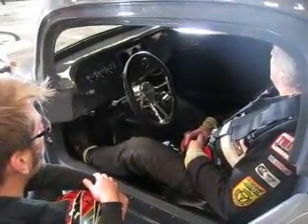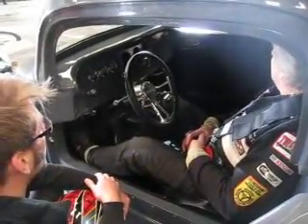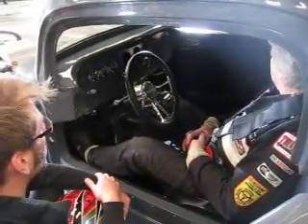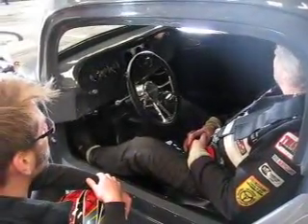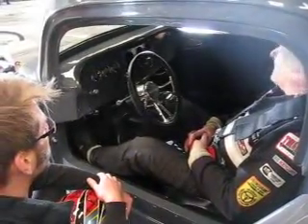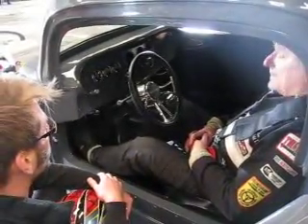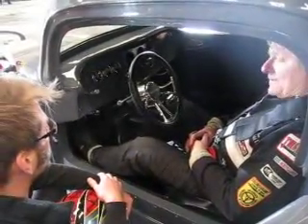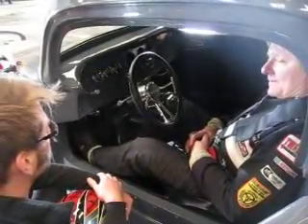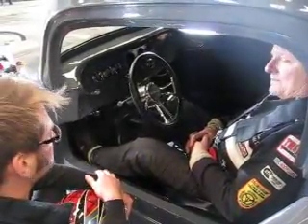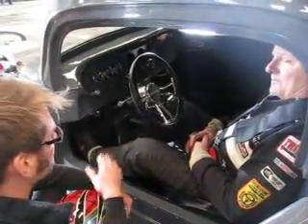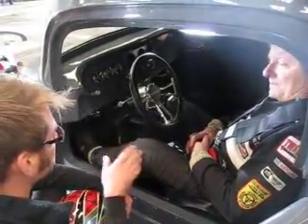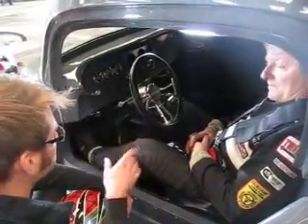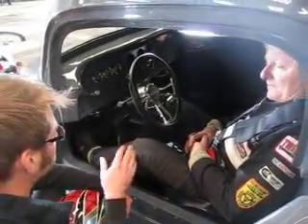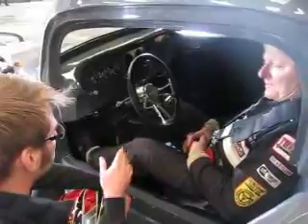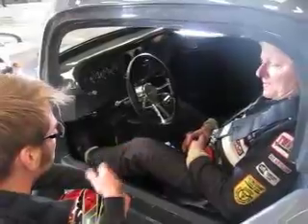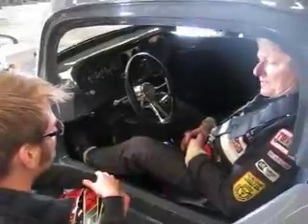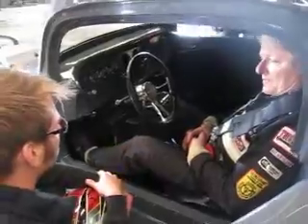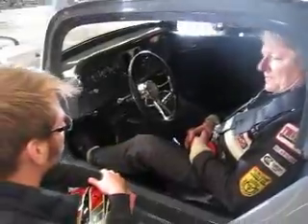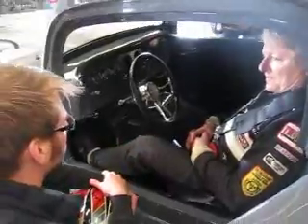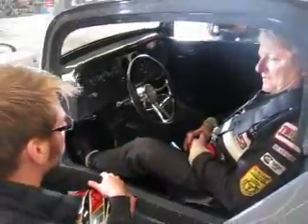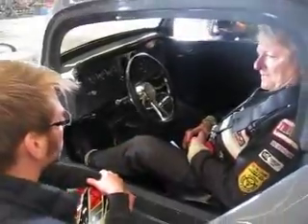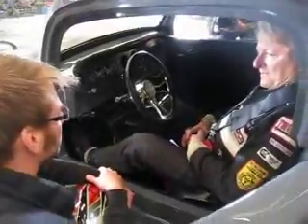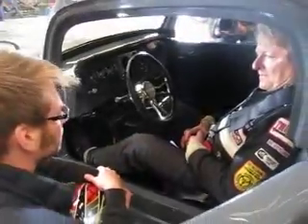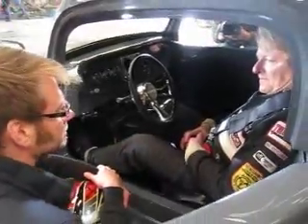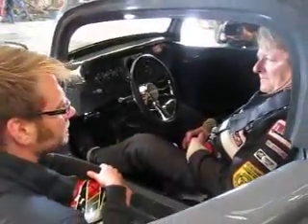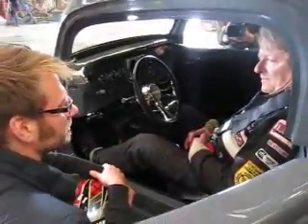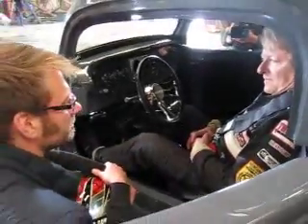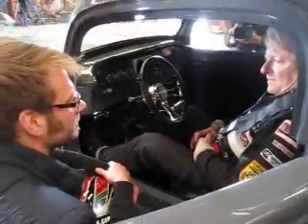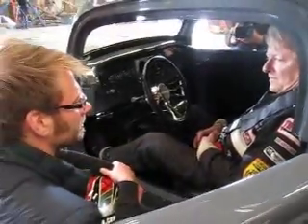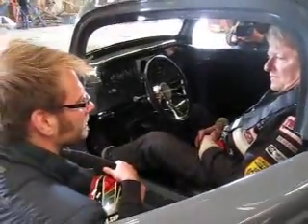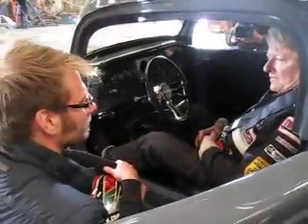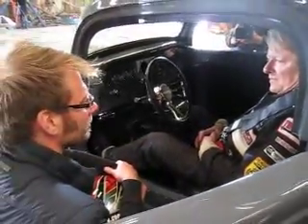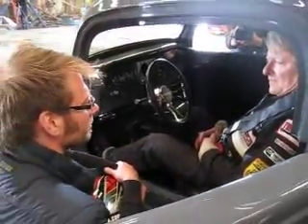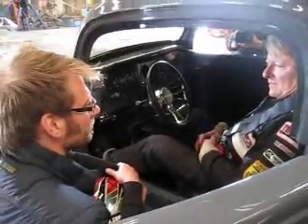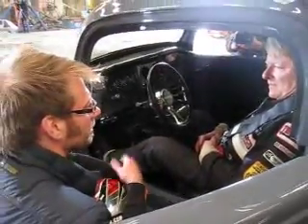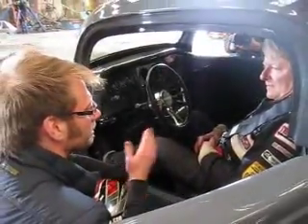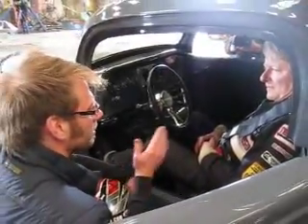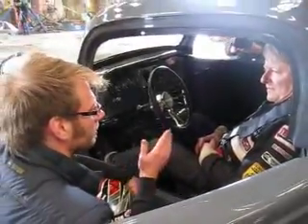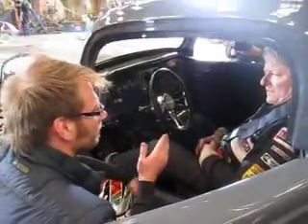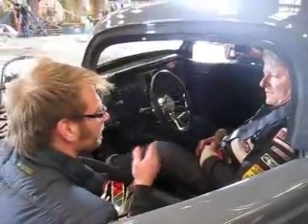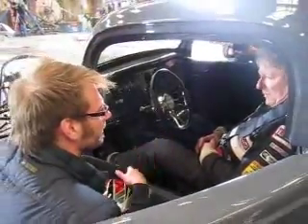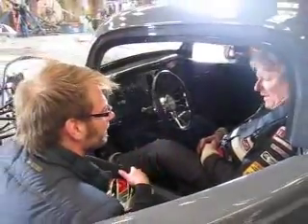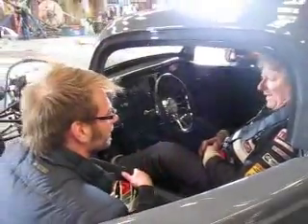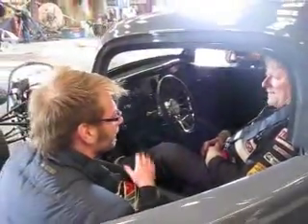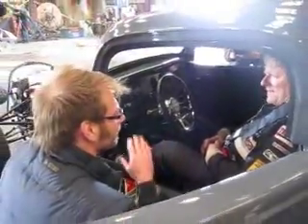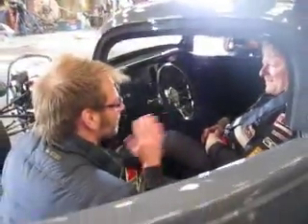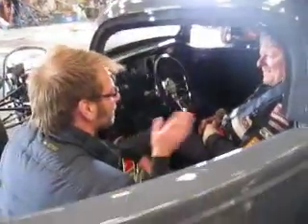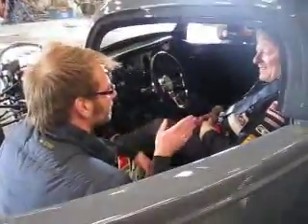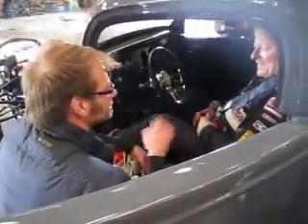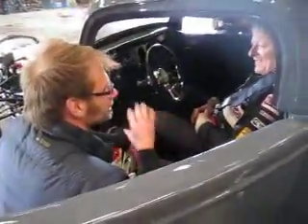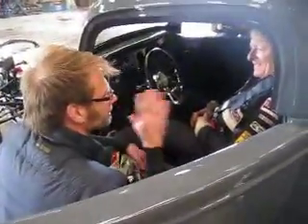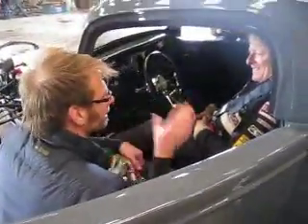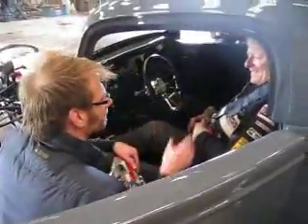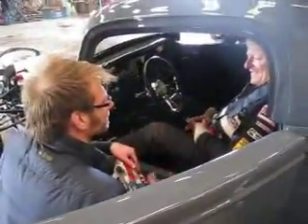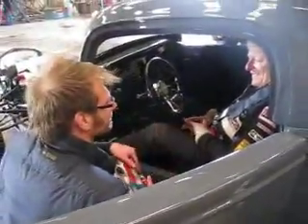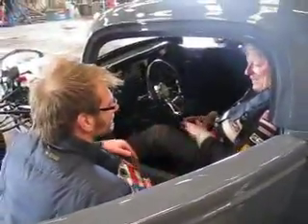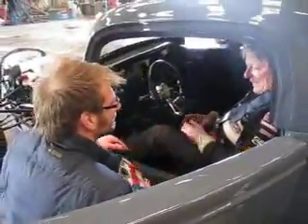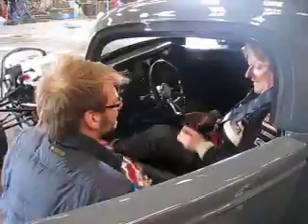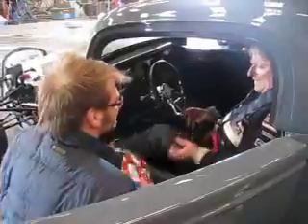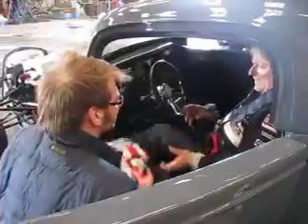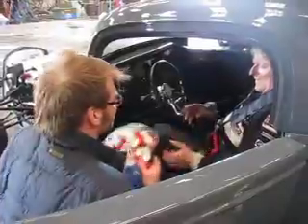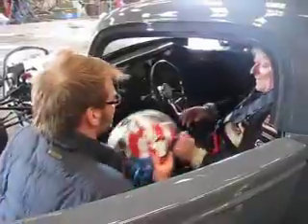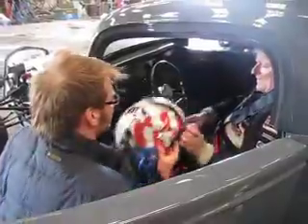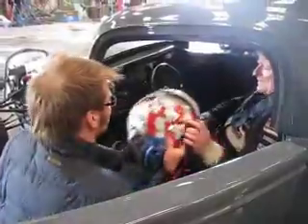So get used to it, and then when you're ready to do something, really do it. Let me know, and I want to get all set with cameras. Go for it.